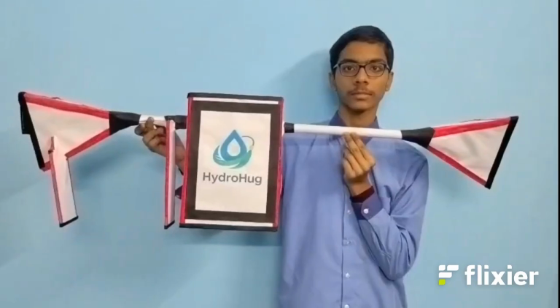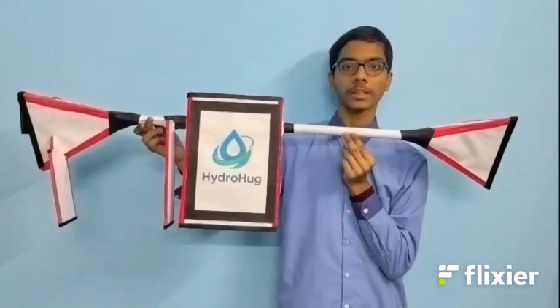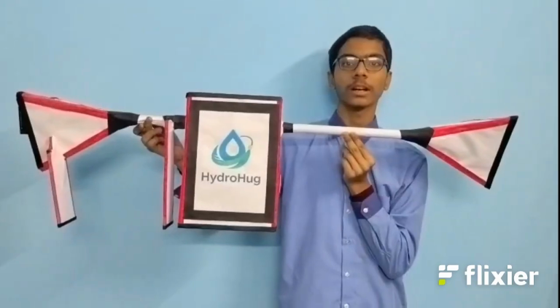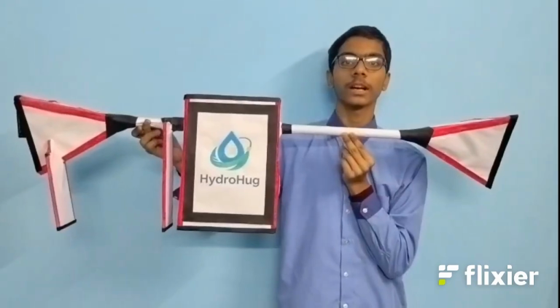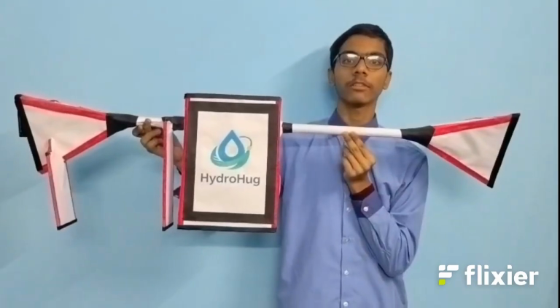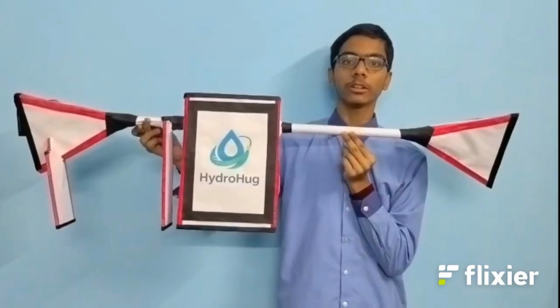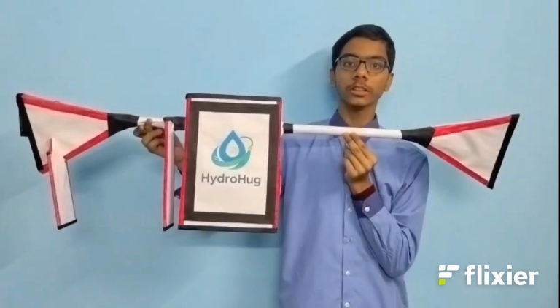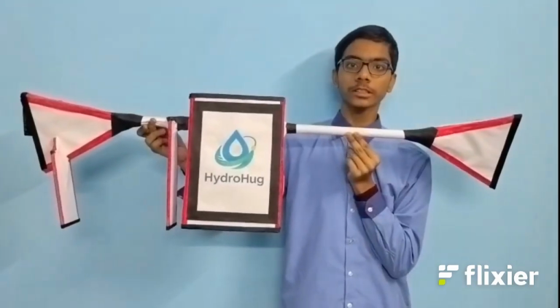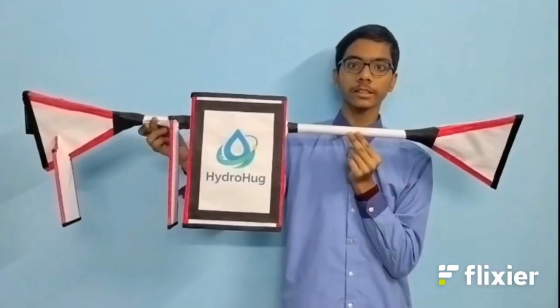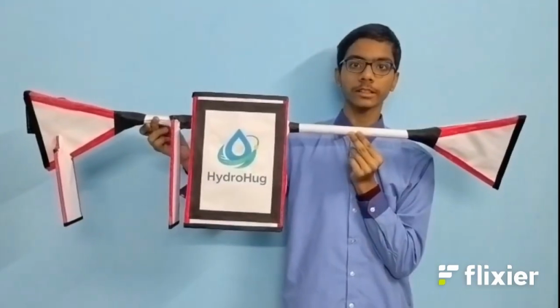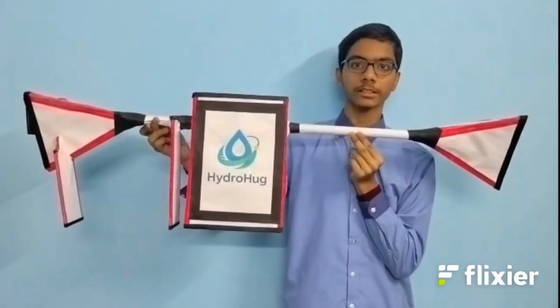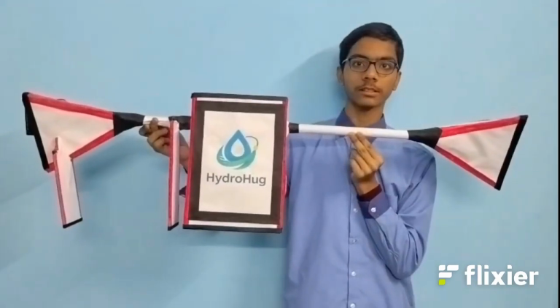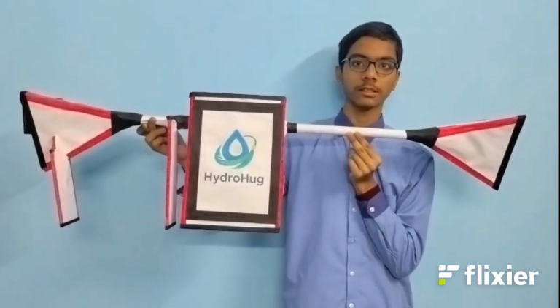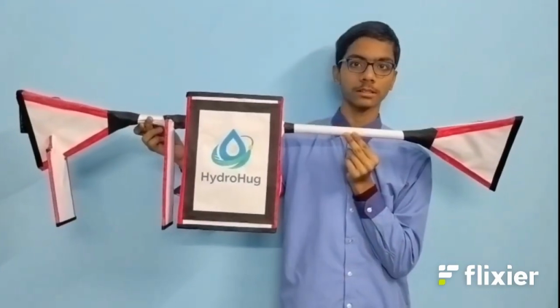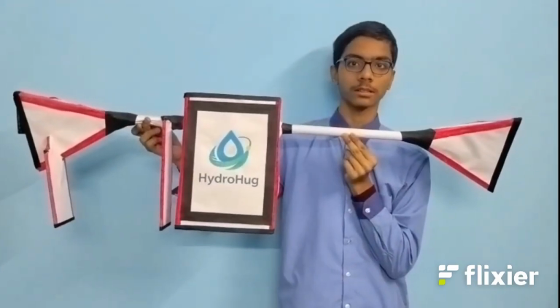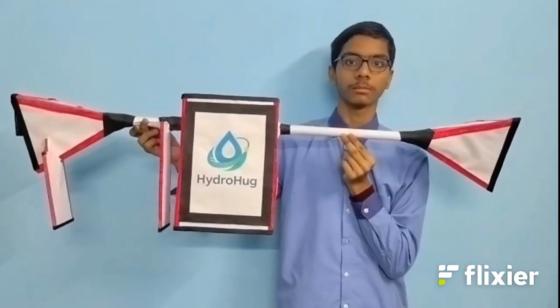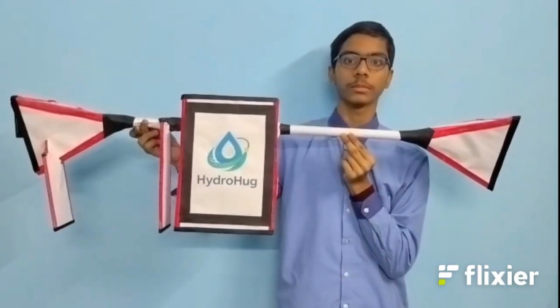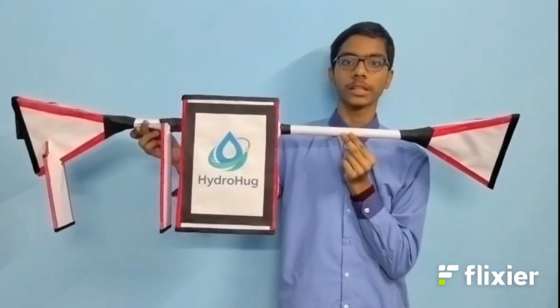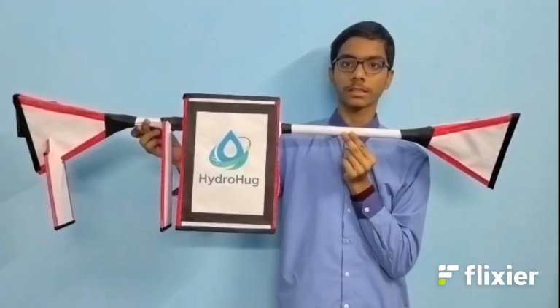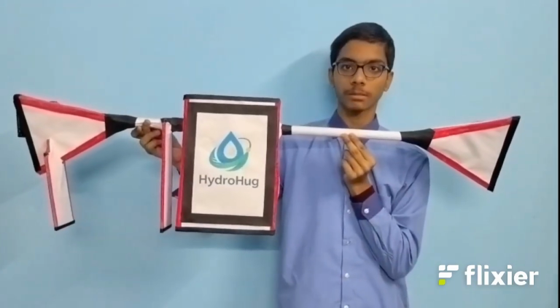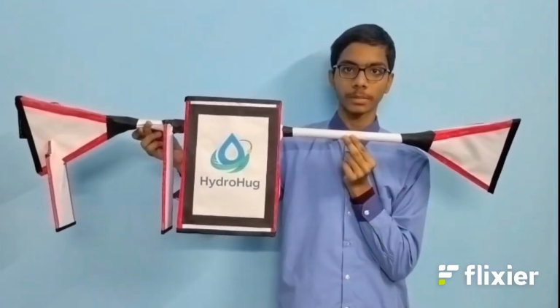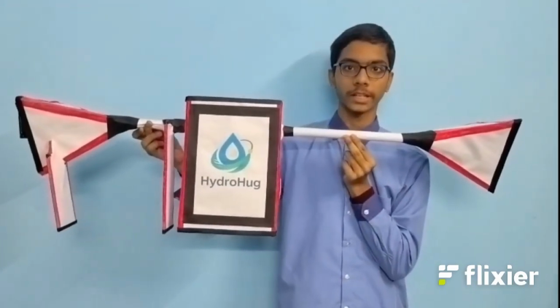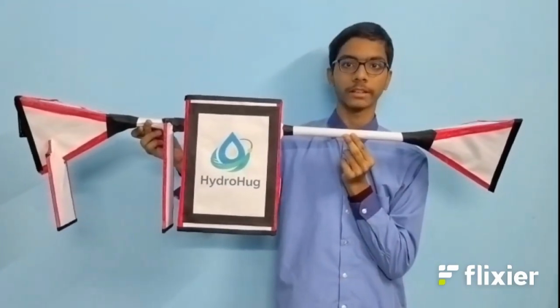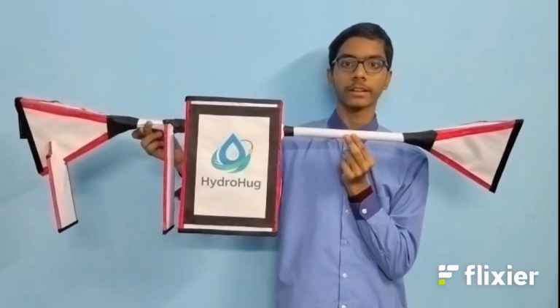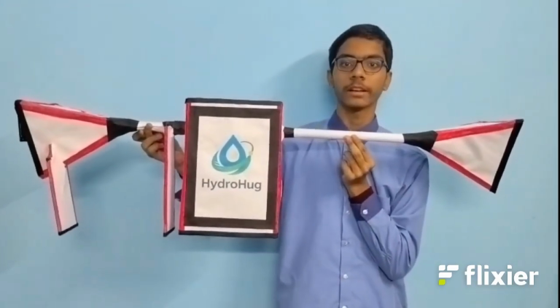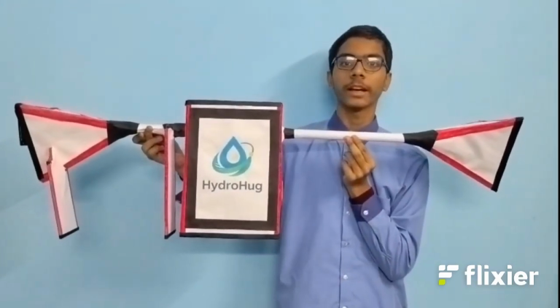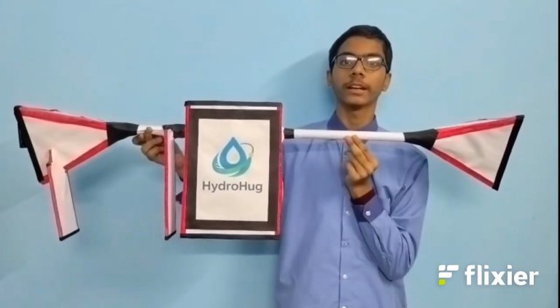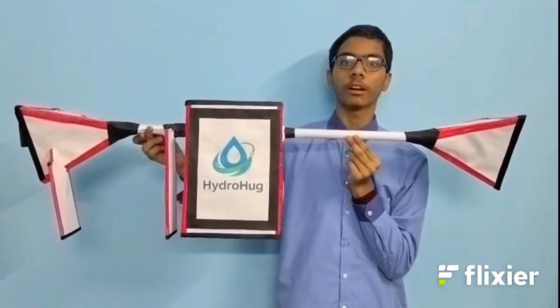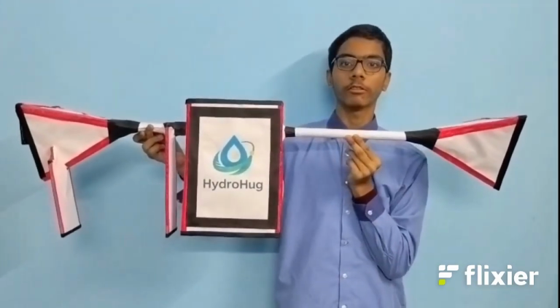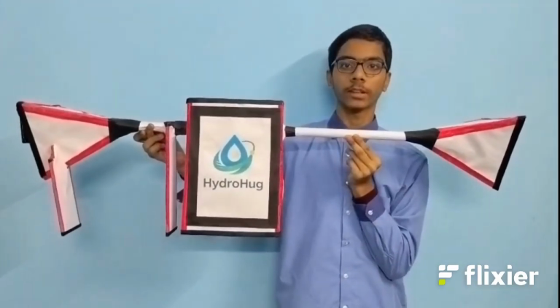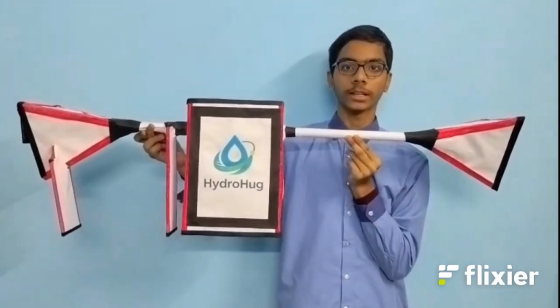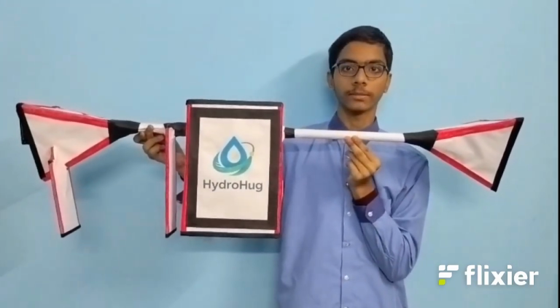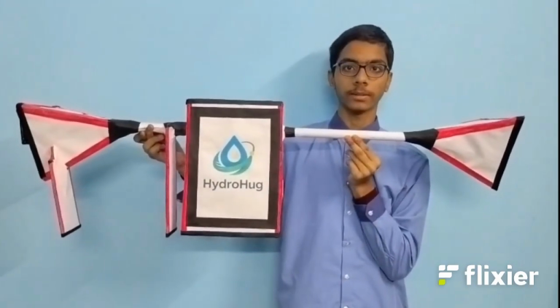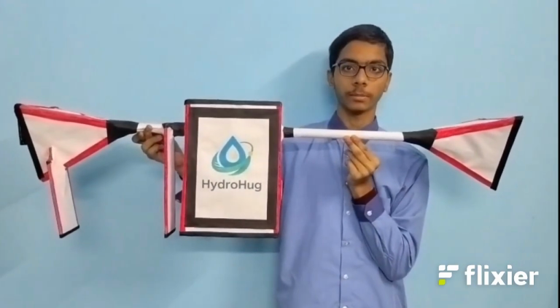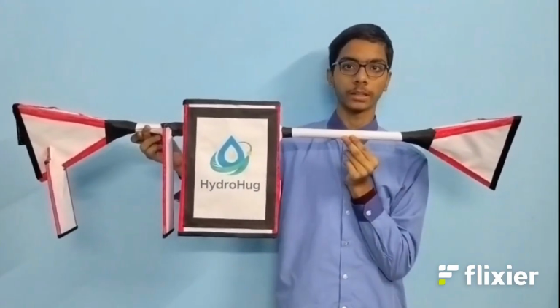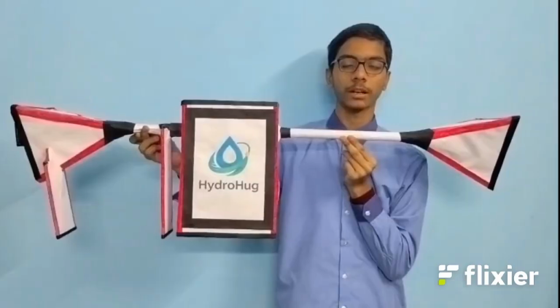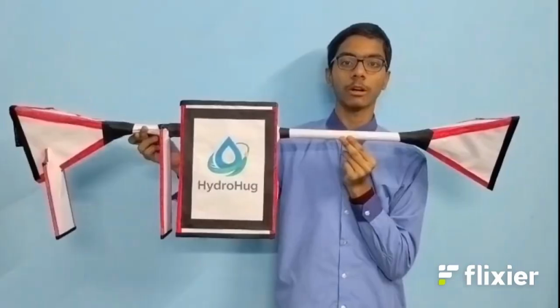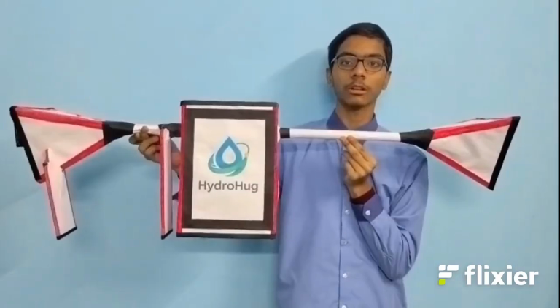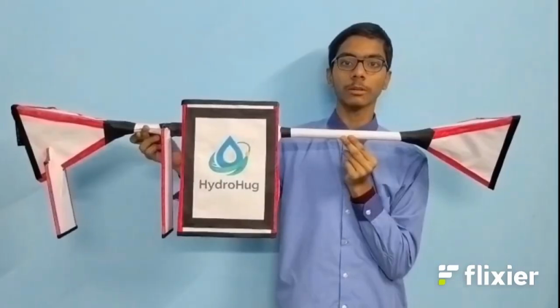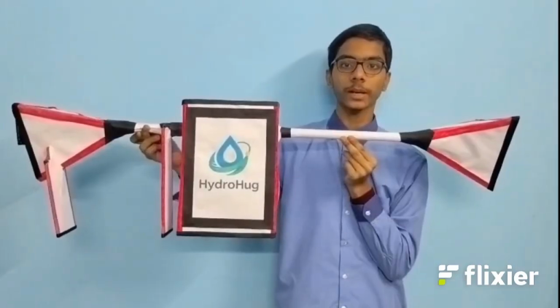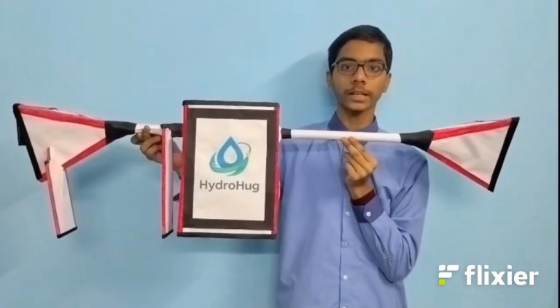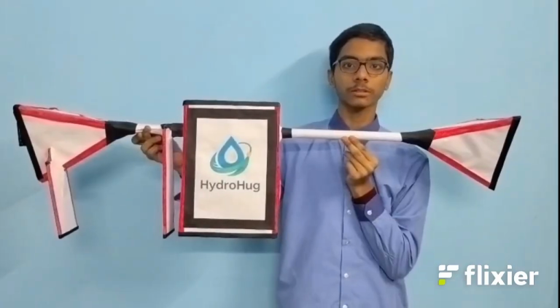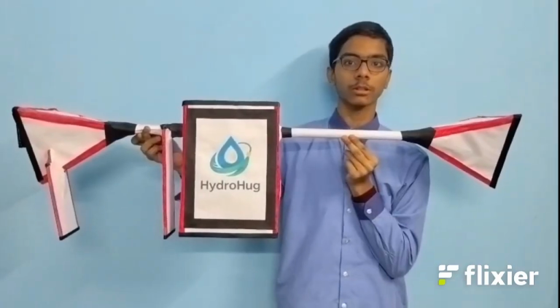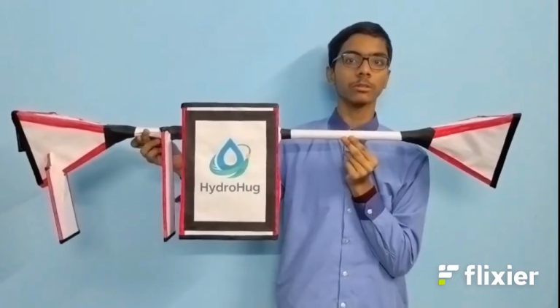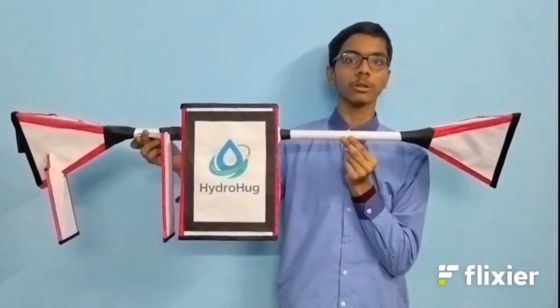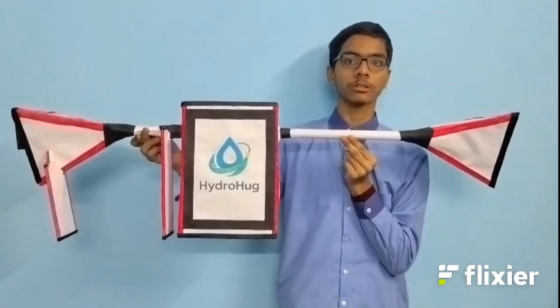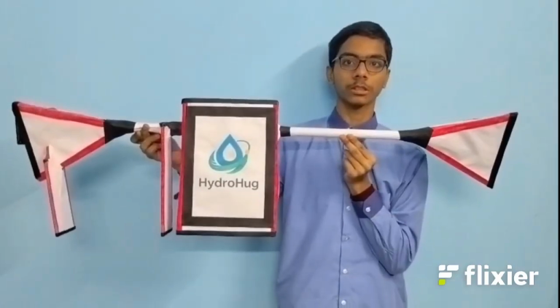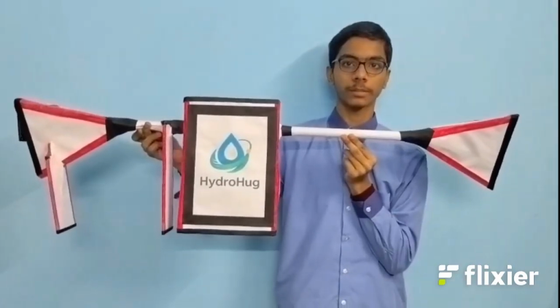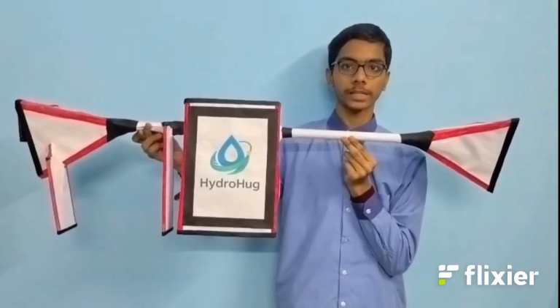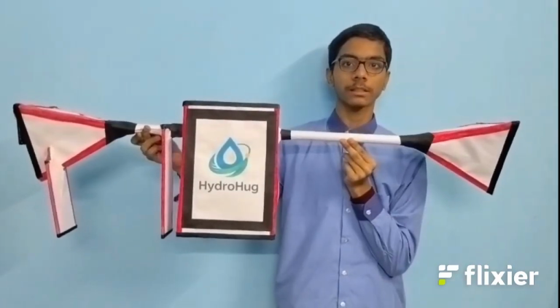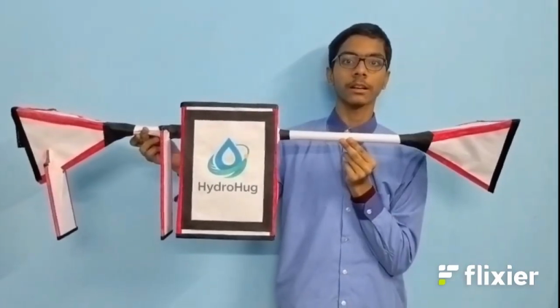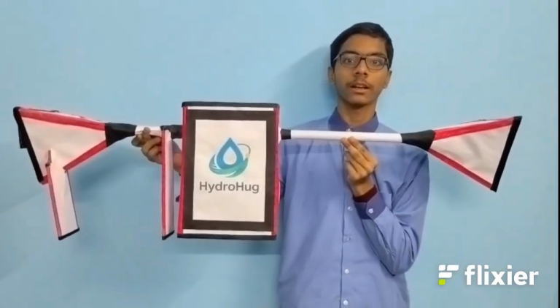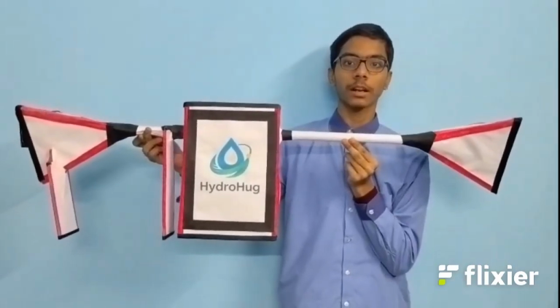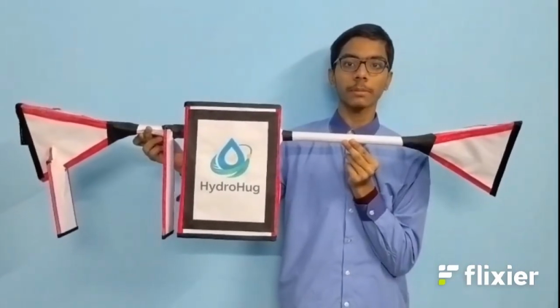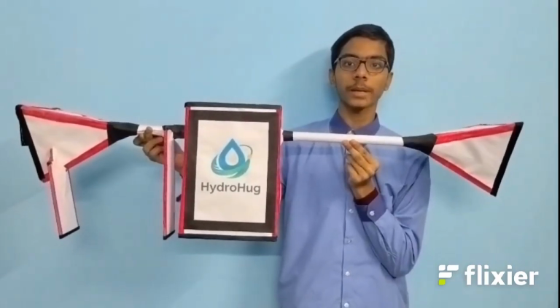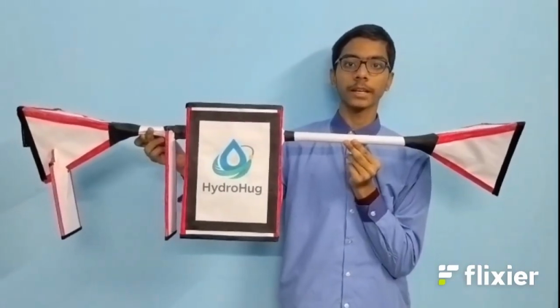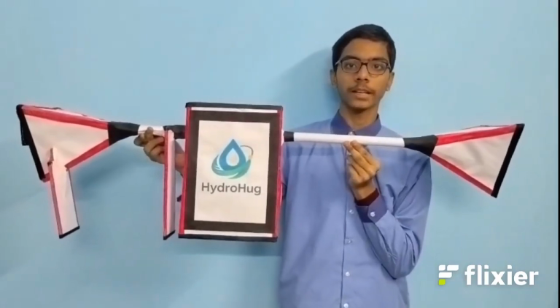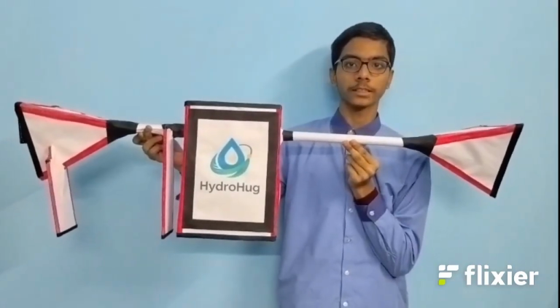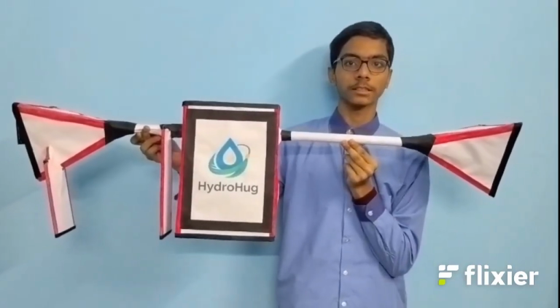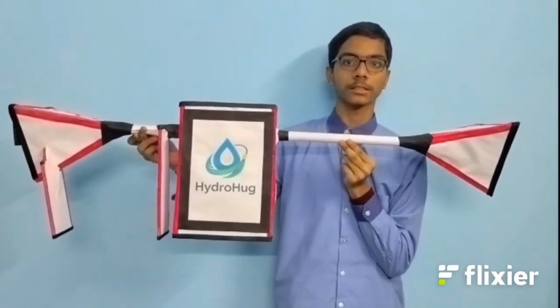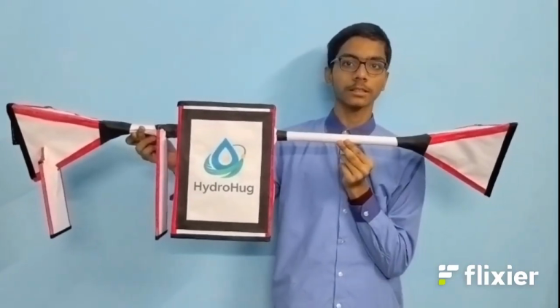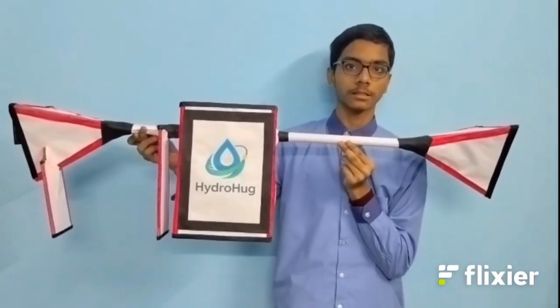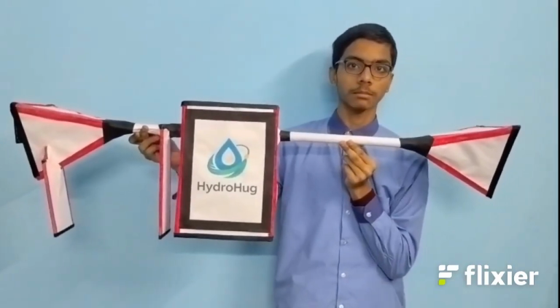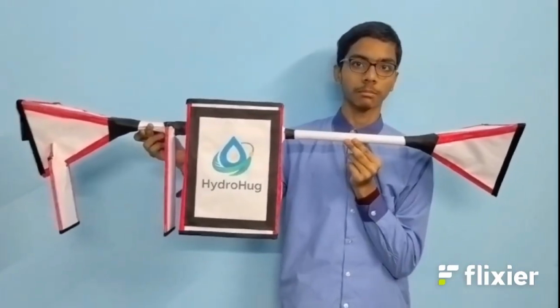Our water generation system is complete and we are now developing the automatic soil moisture-based drip irrigation system.